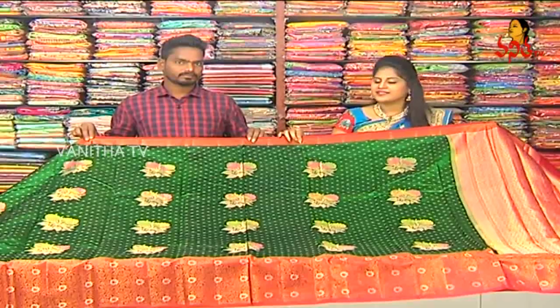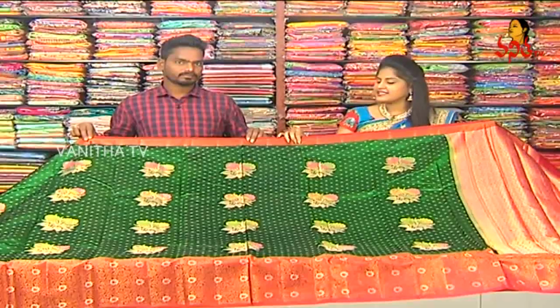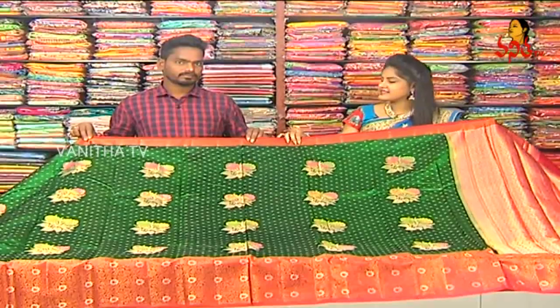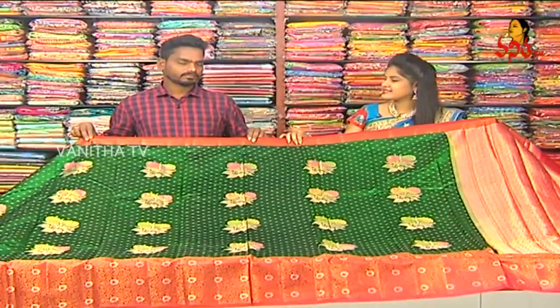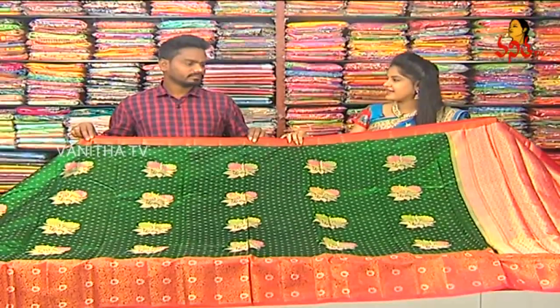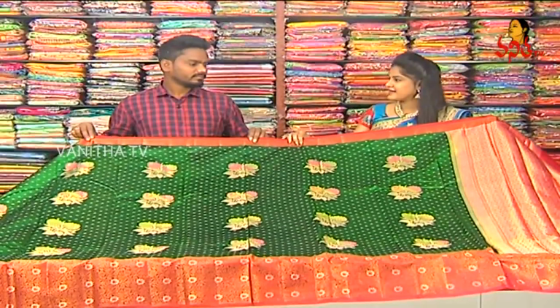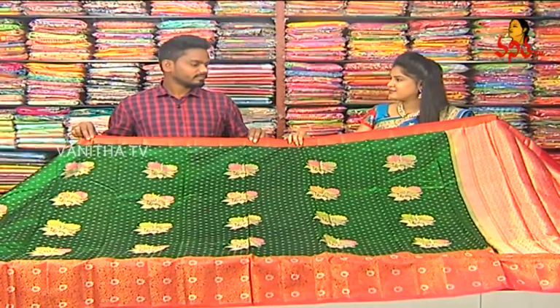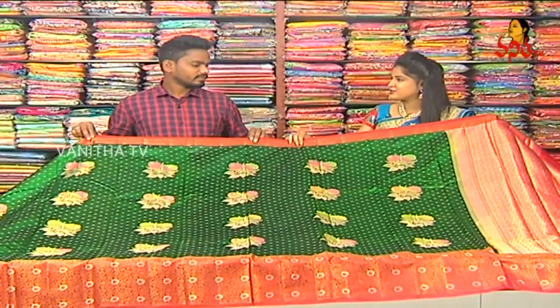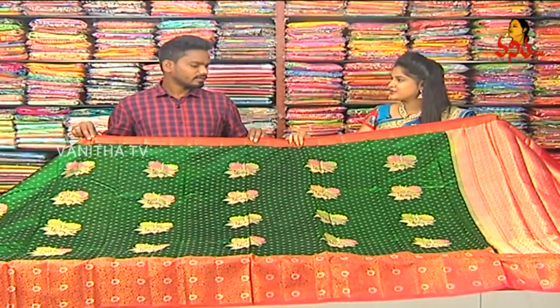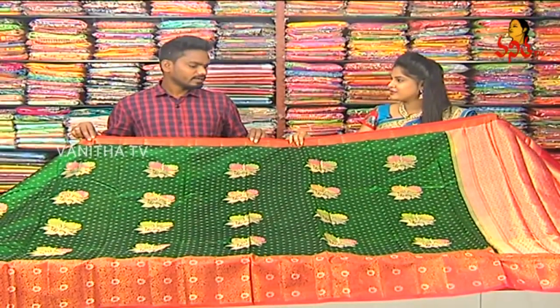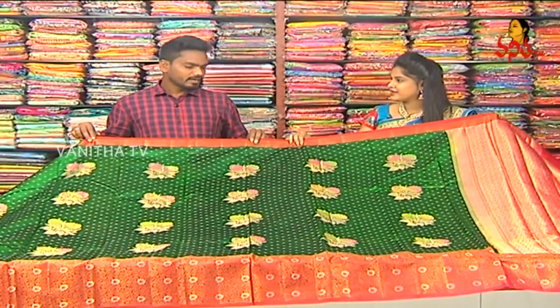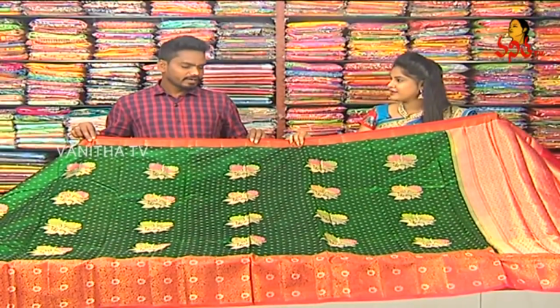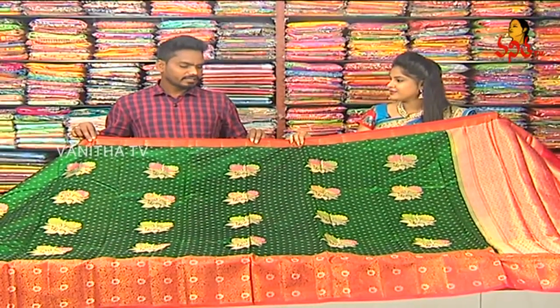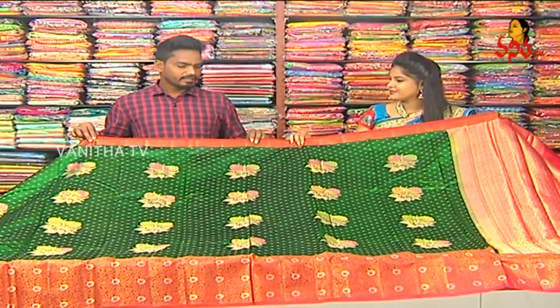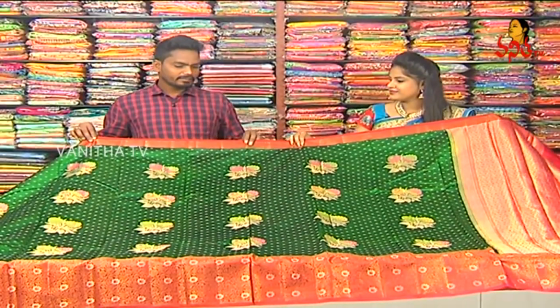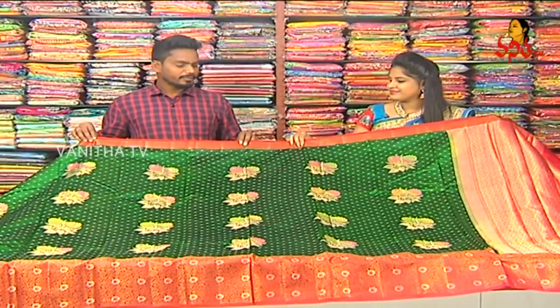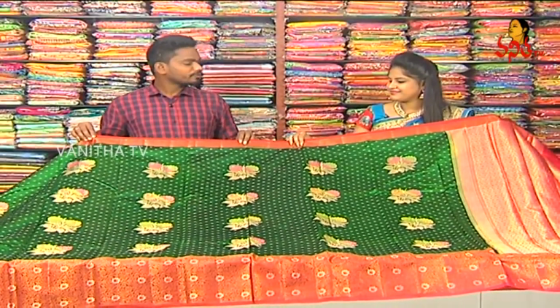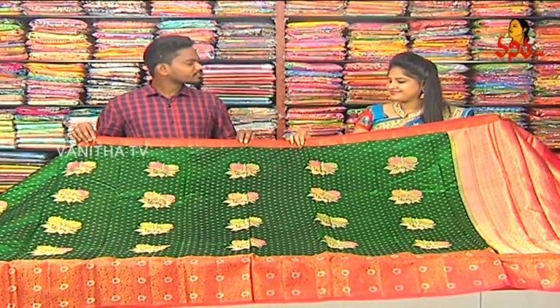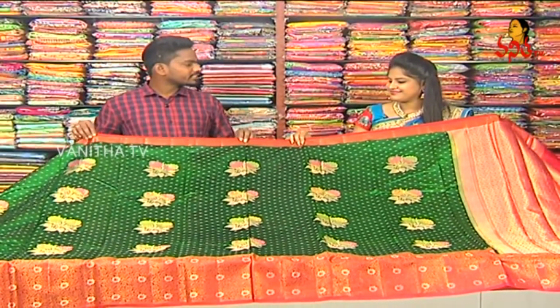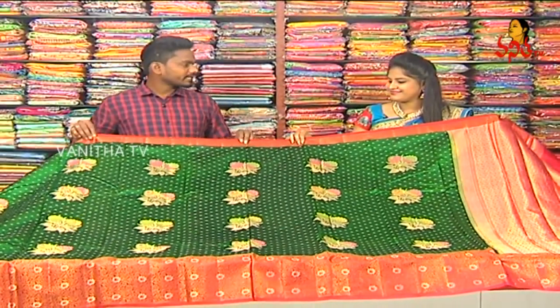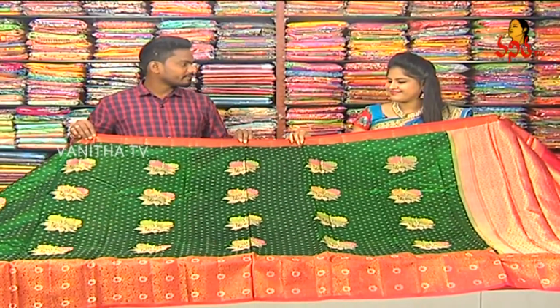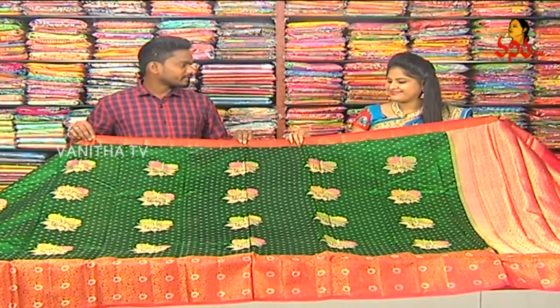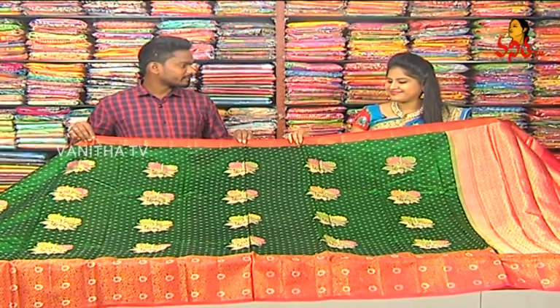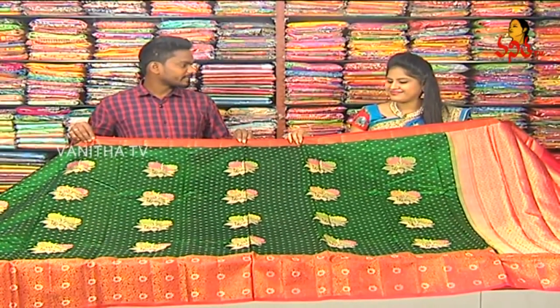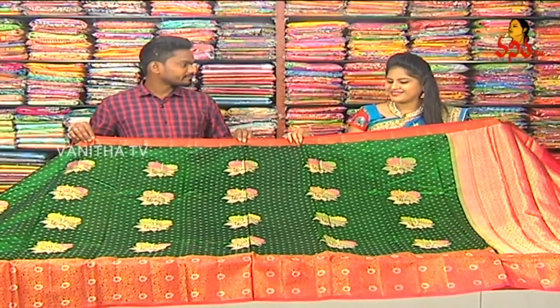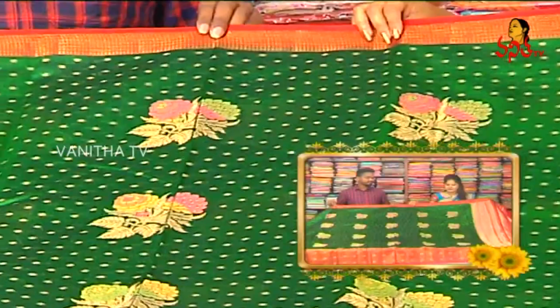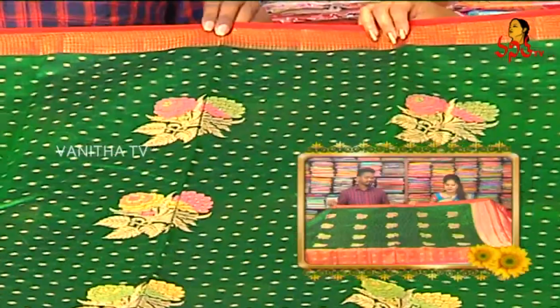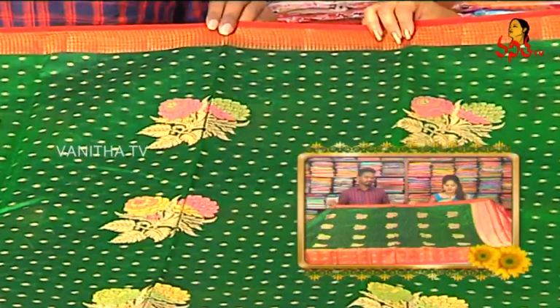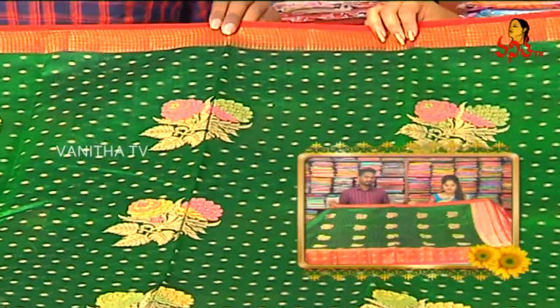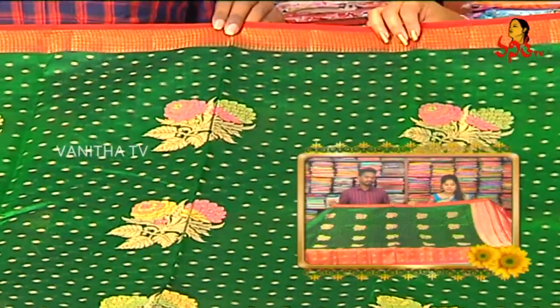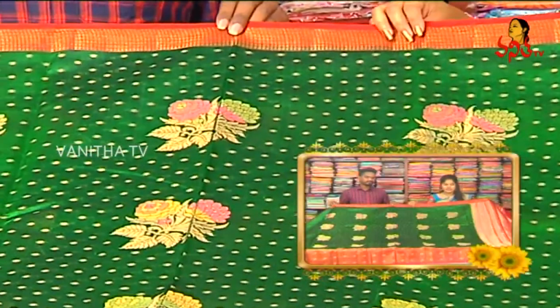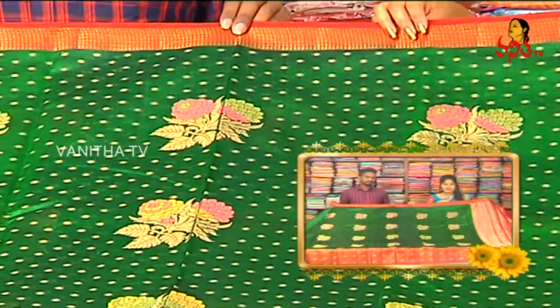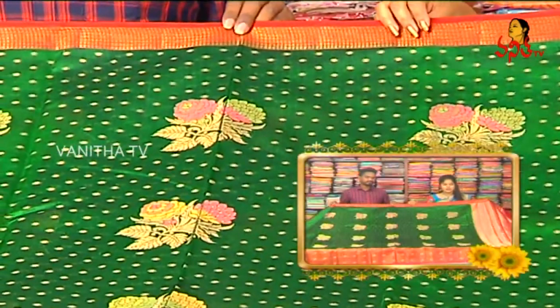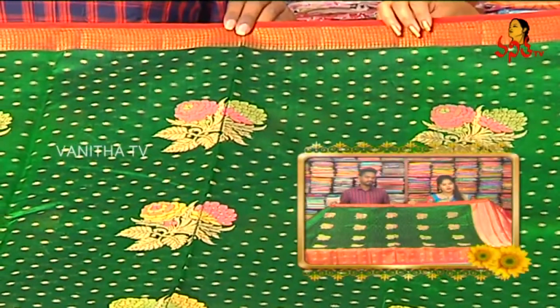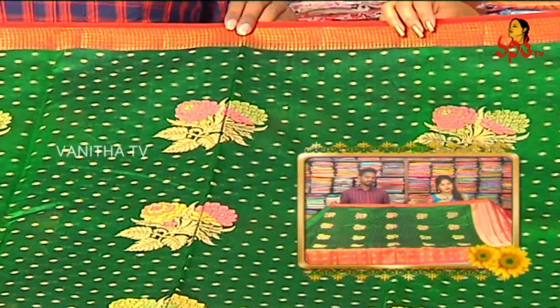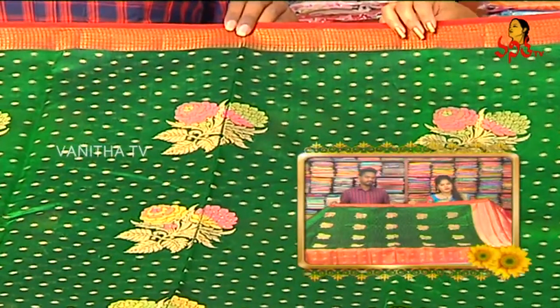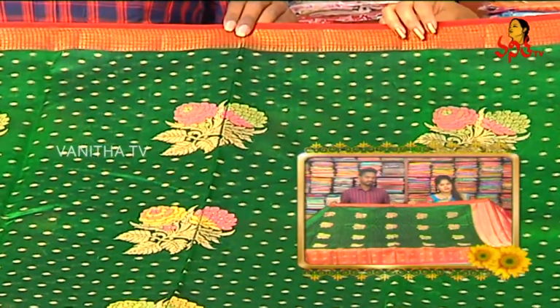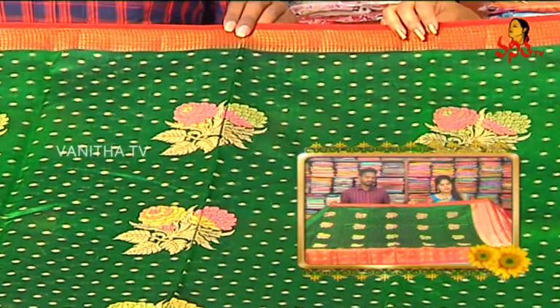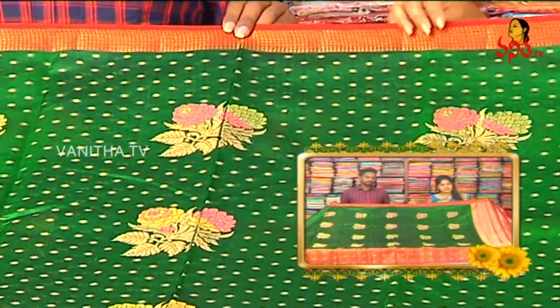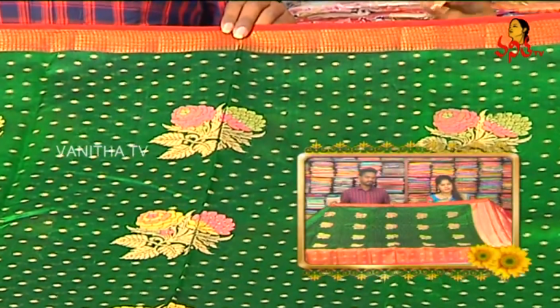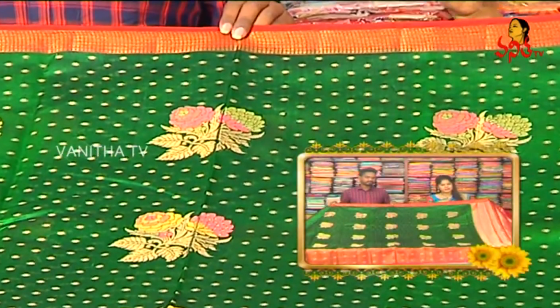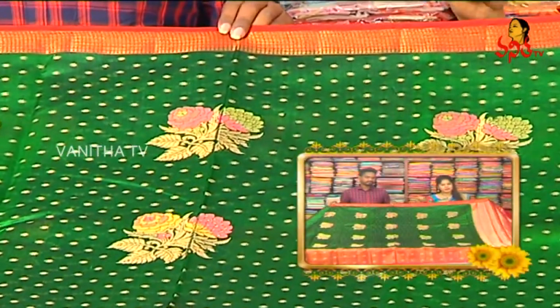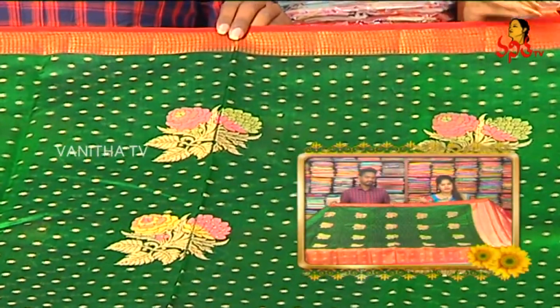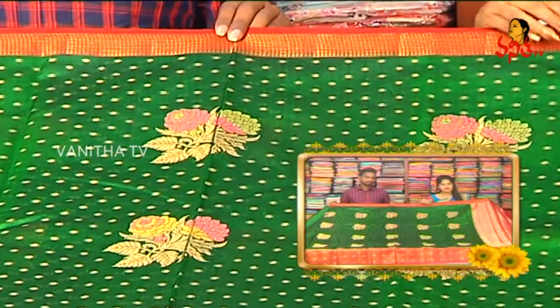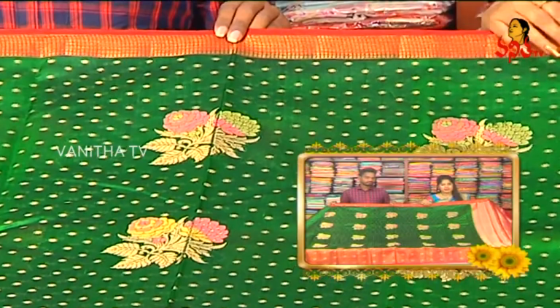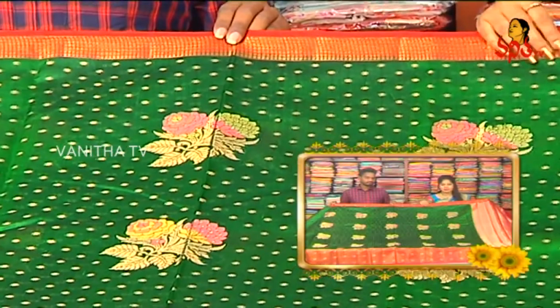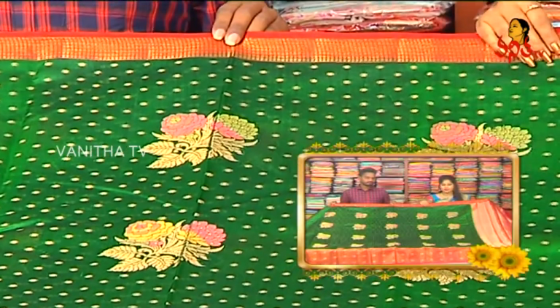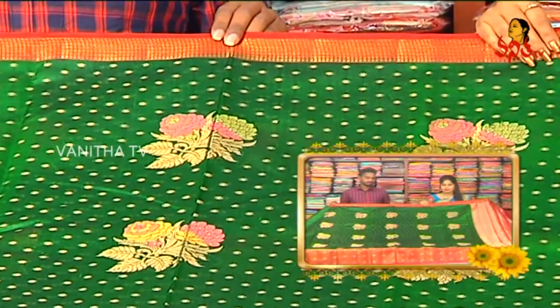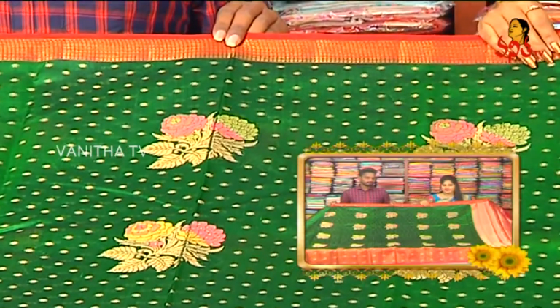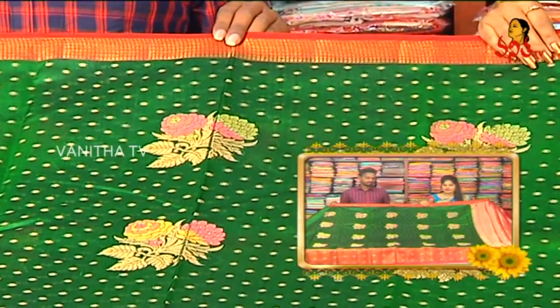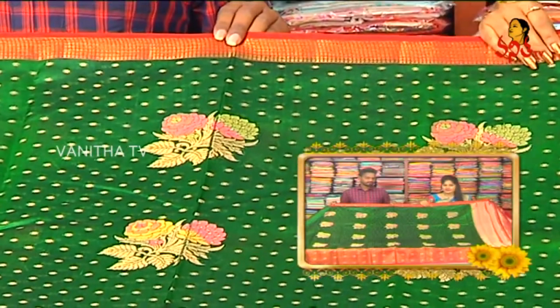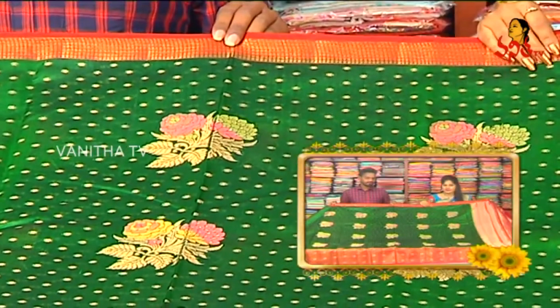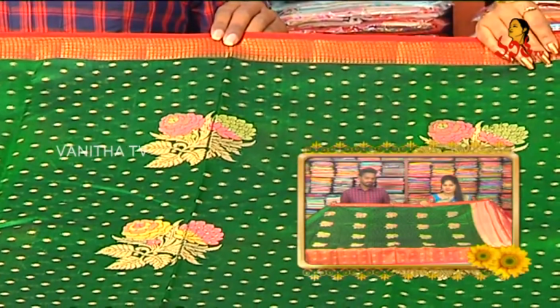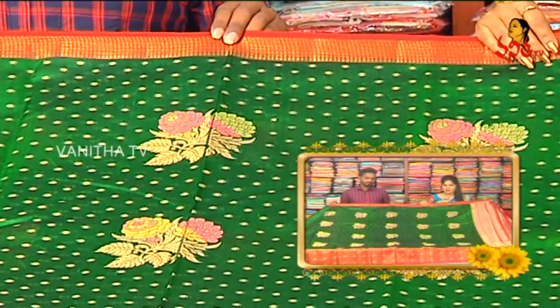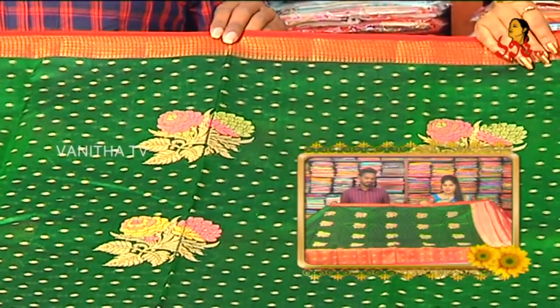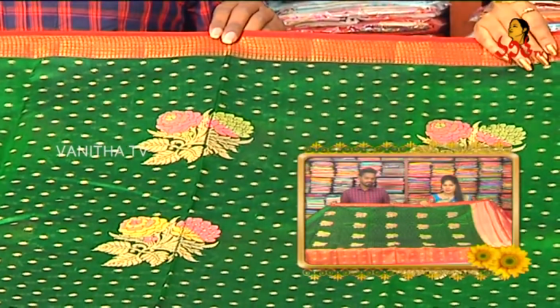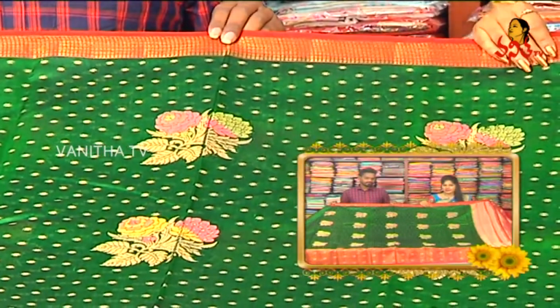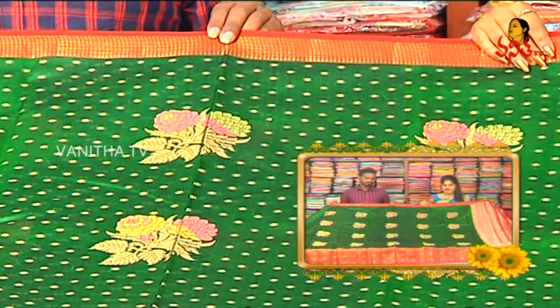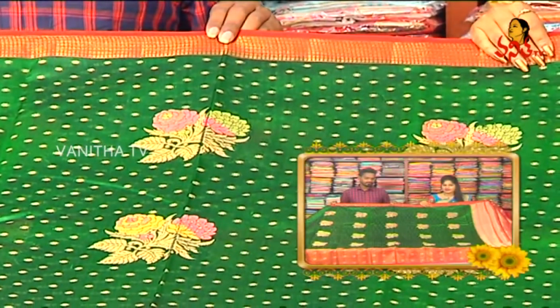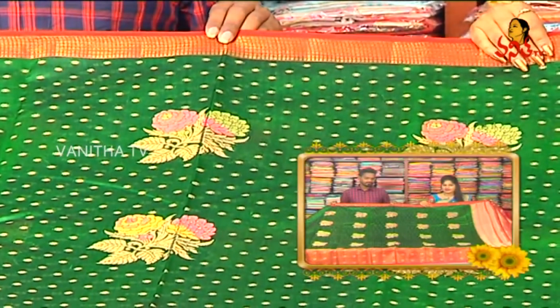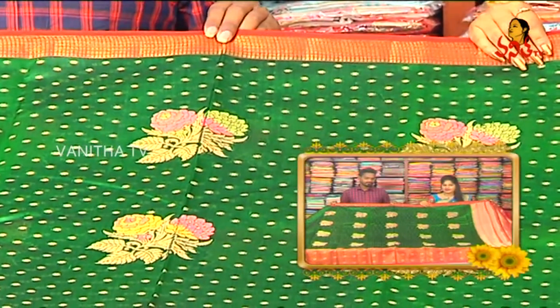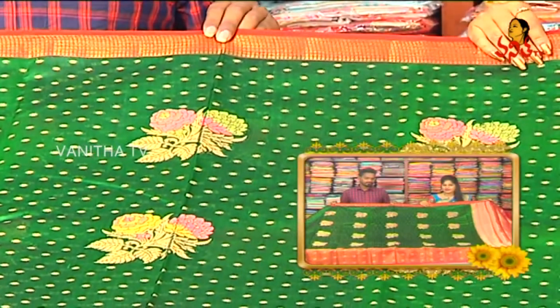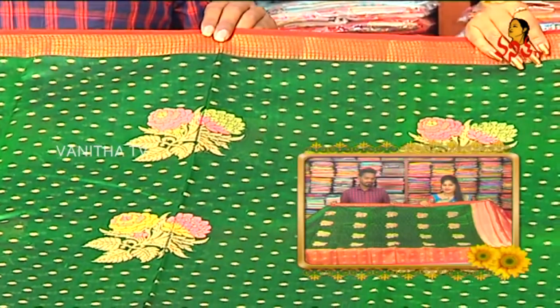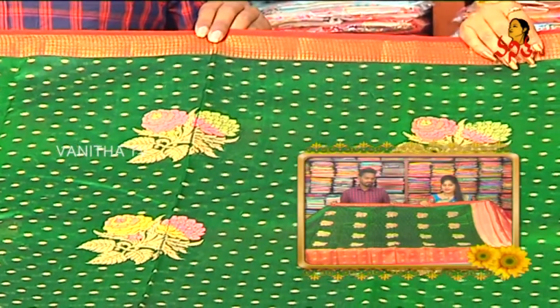This is Pure Chinia Patta. We'll choose the Chinia Patta. Pure fabric is available in the RK Collections.